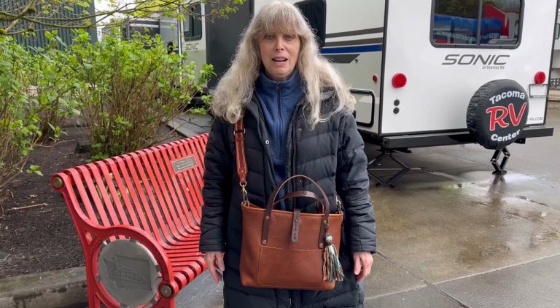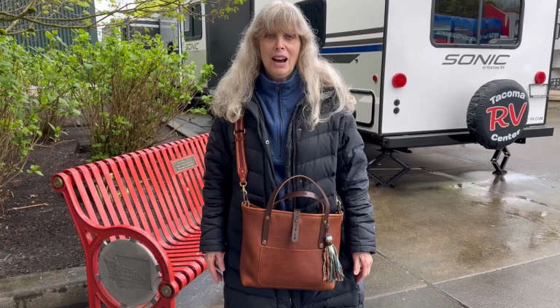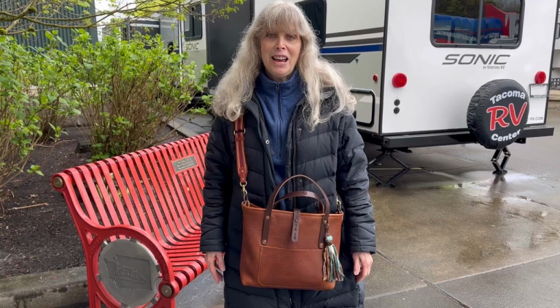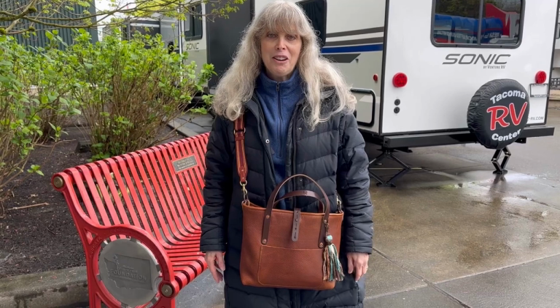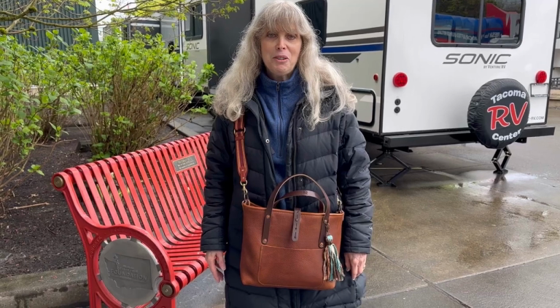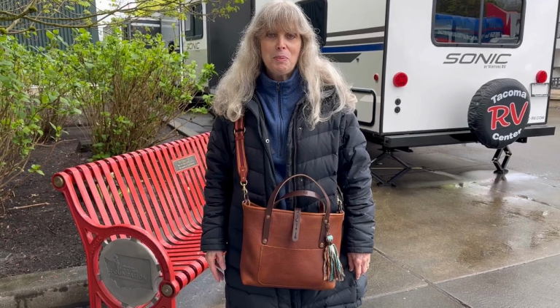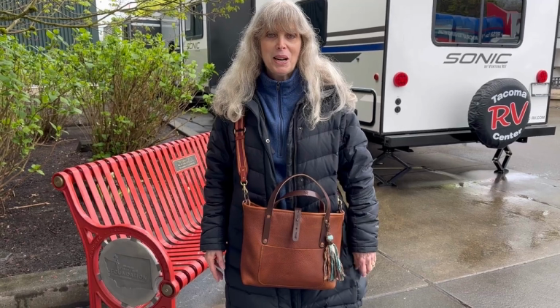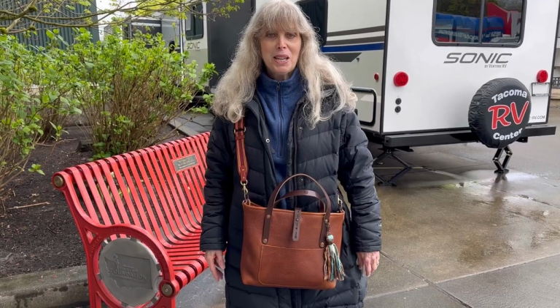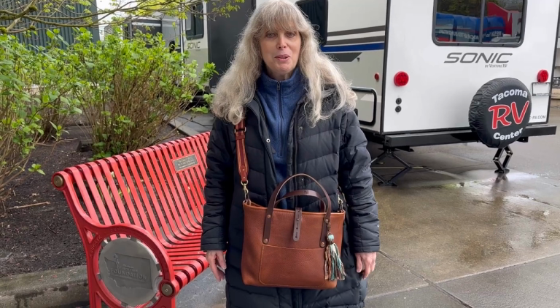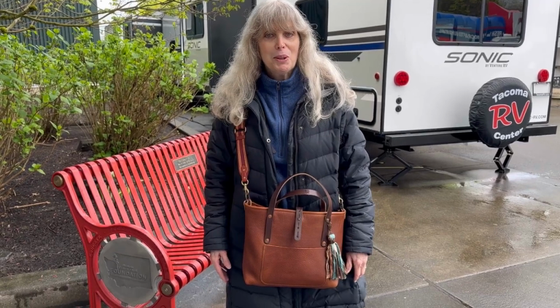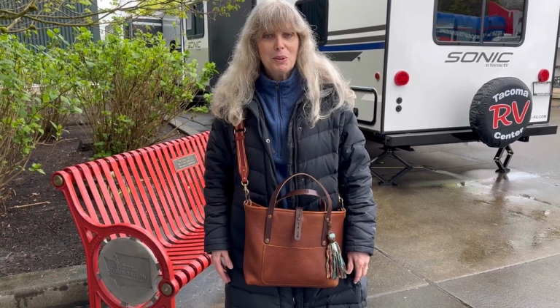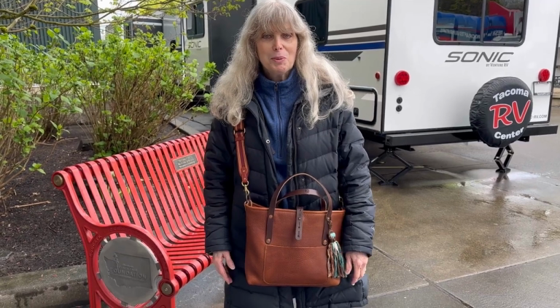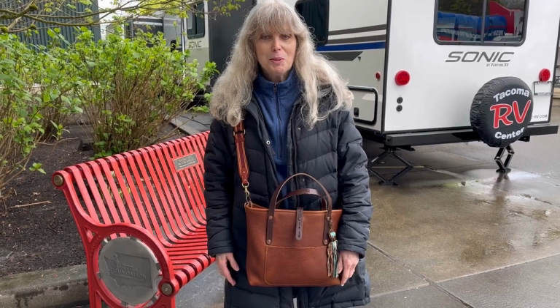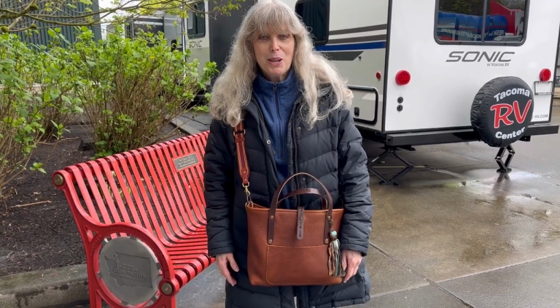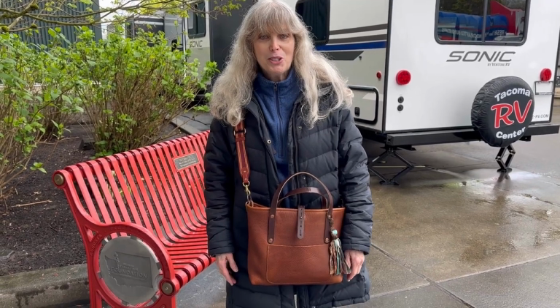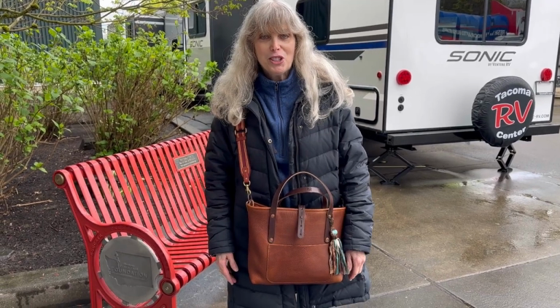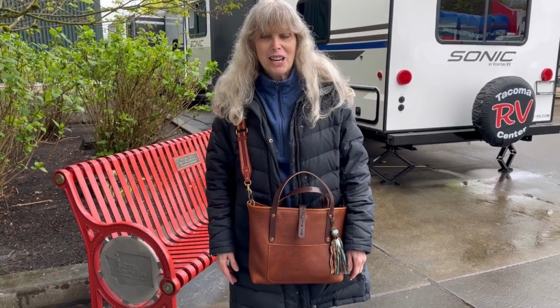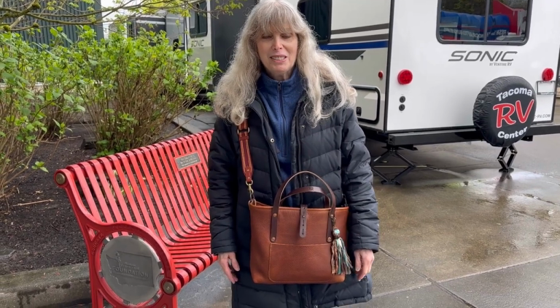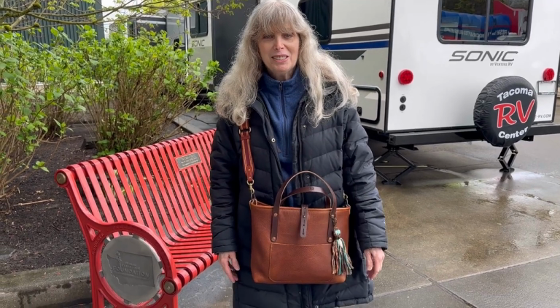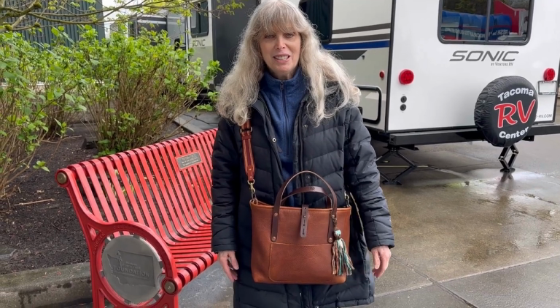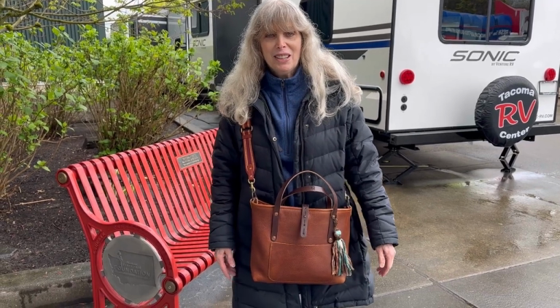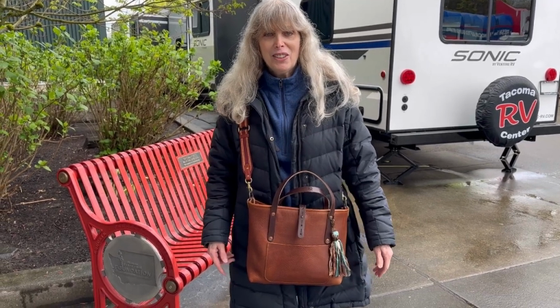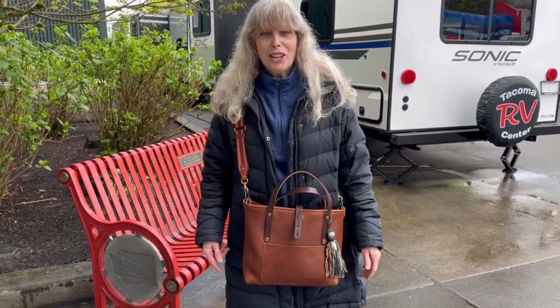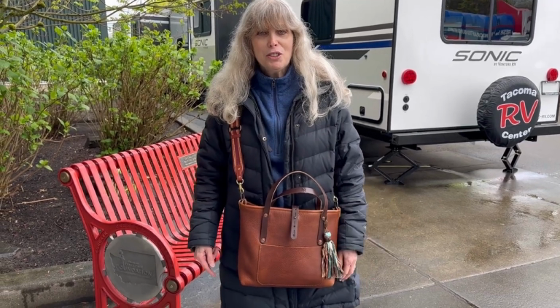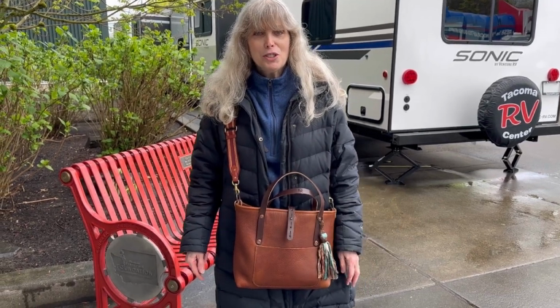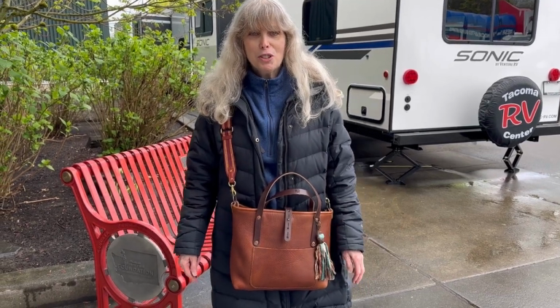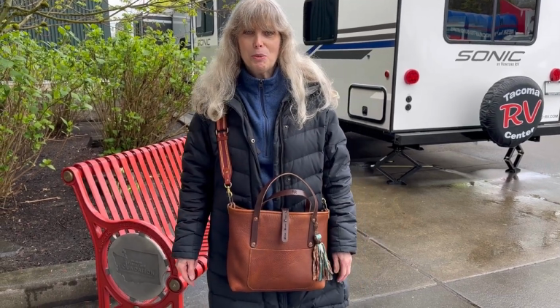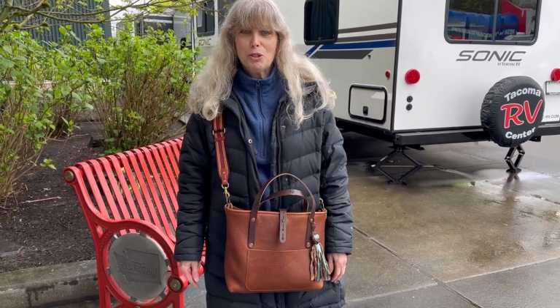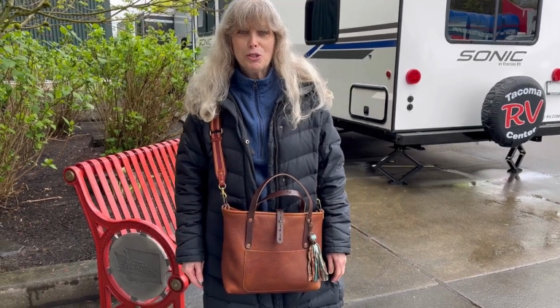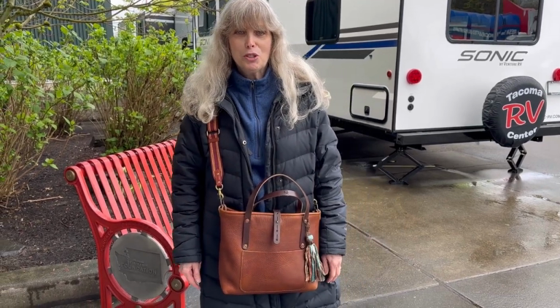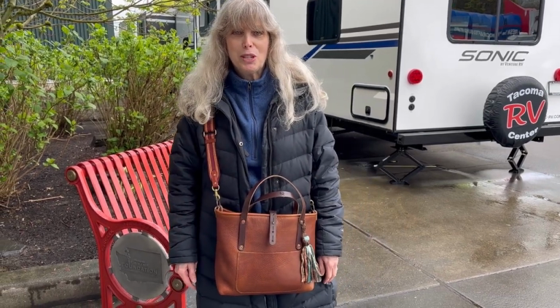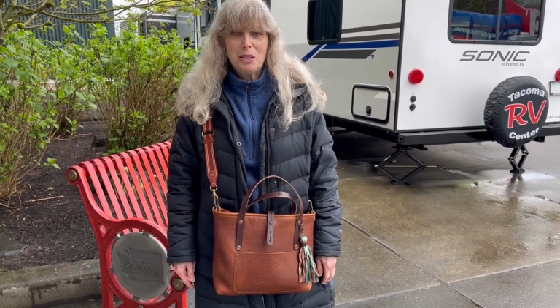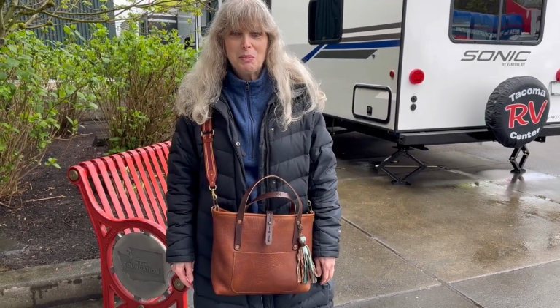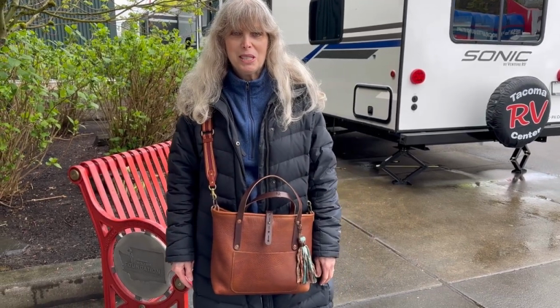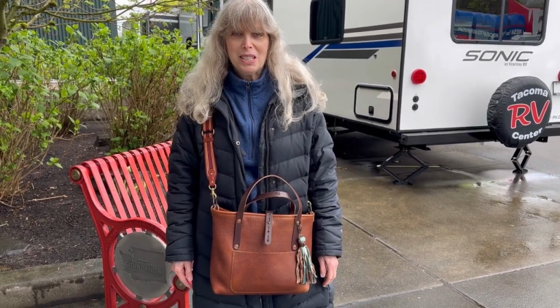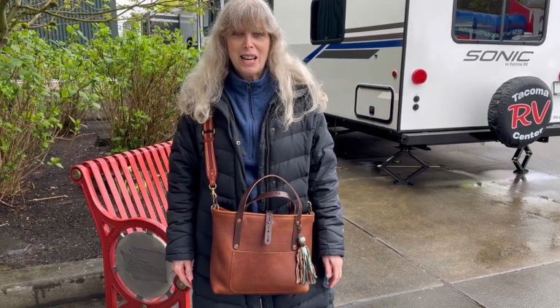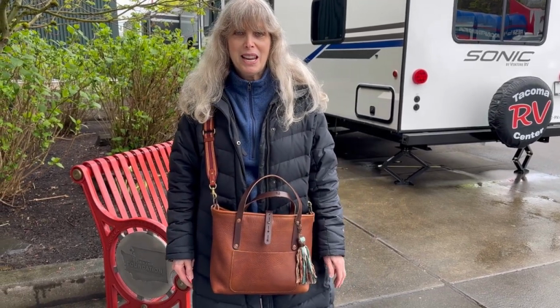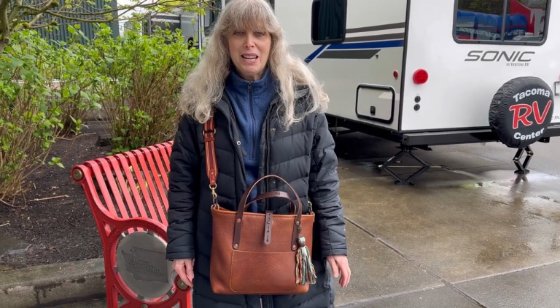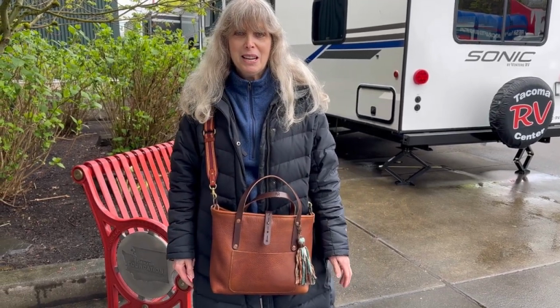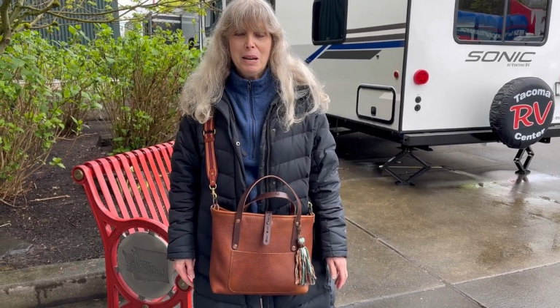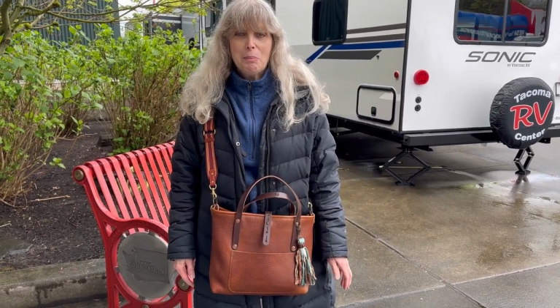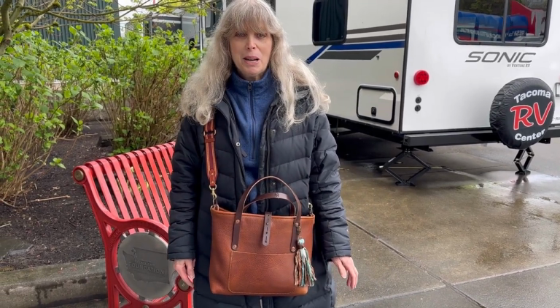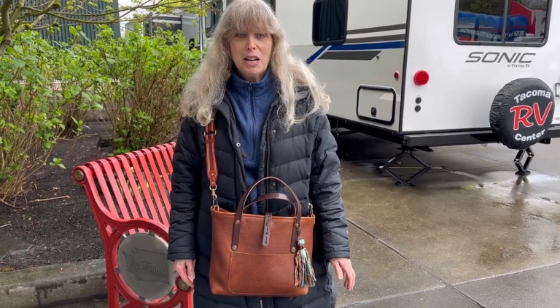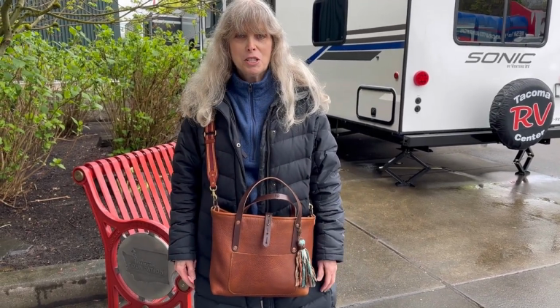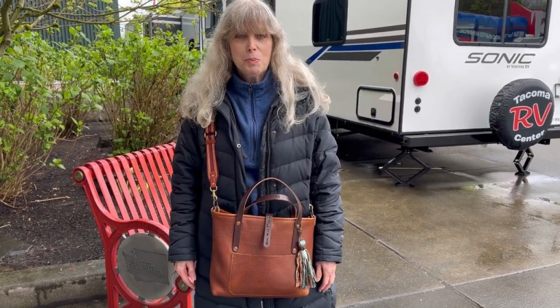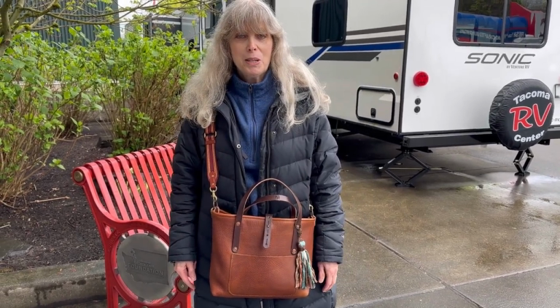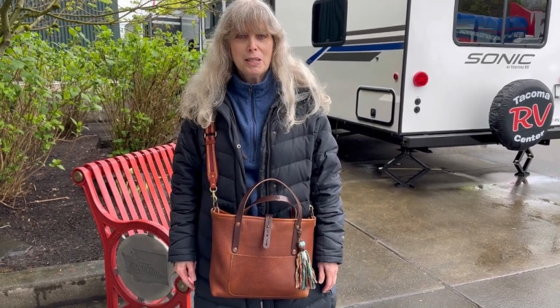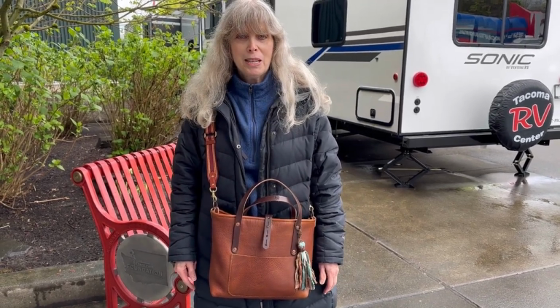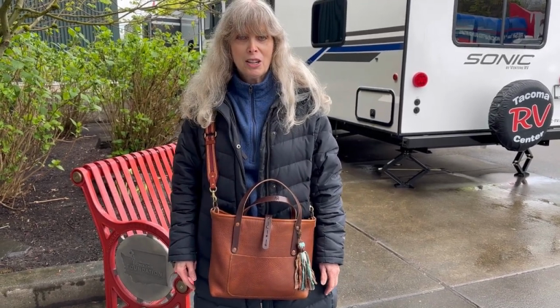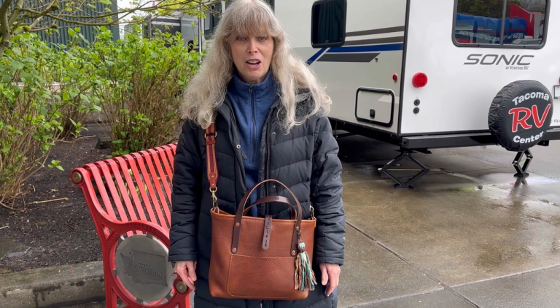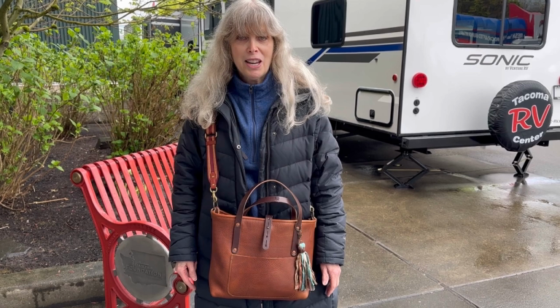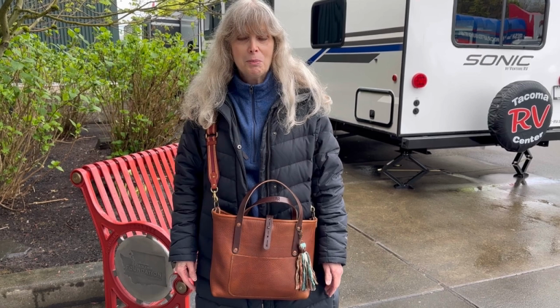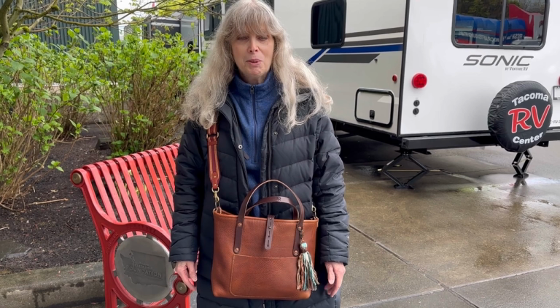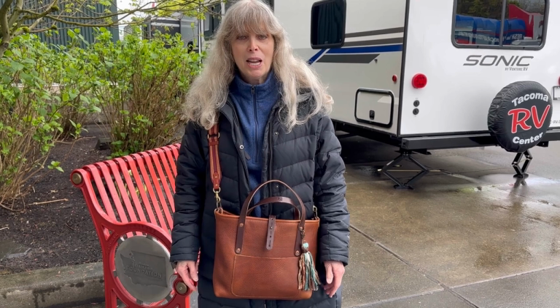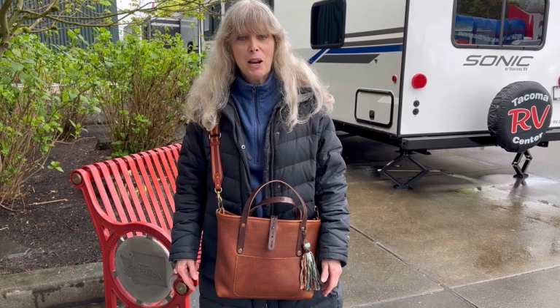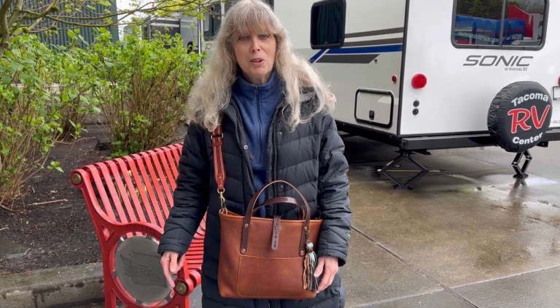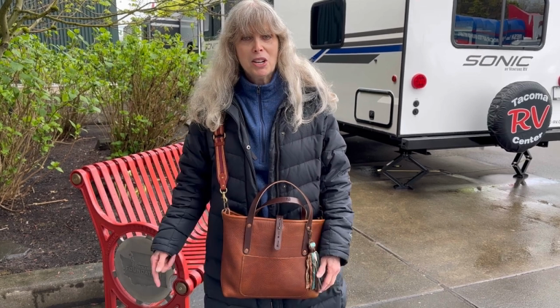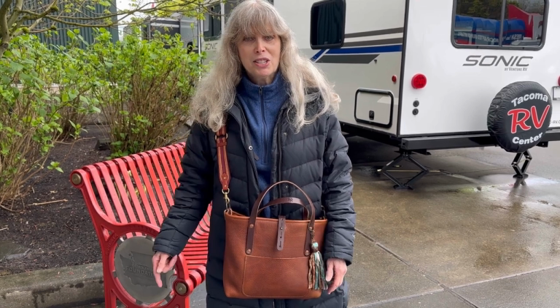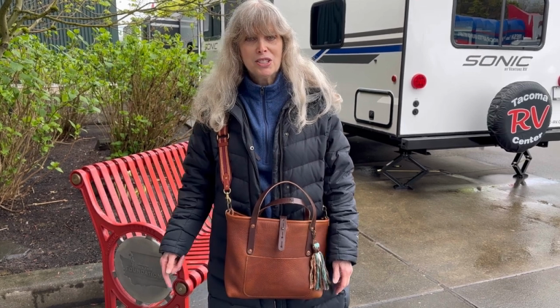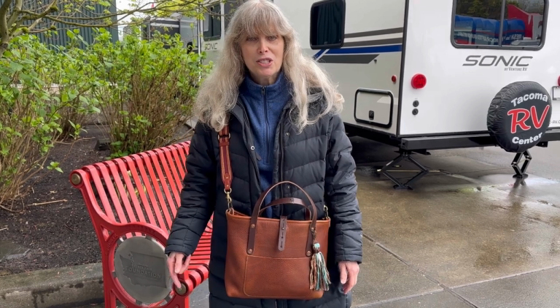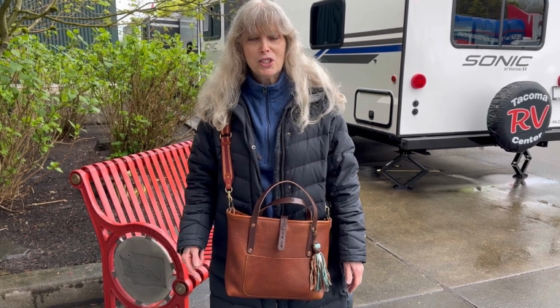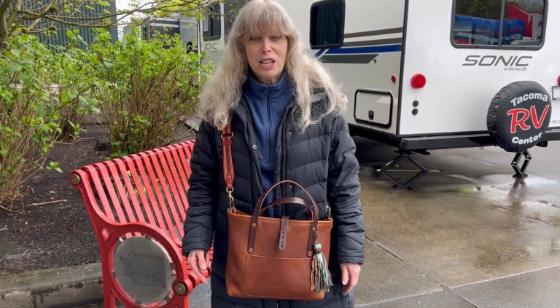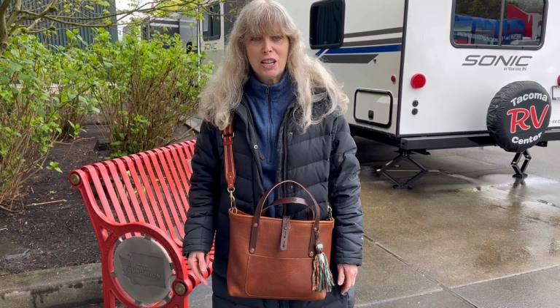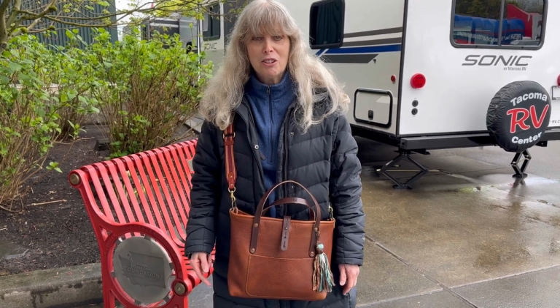Hi everybody, welcome to my channel. Thank you so much for joining me today. My husband and I and our cousins are here.